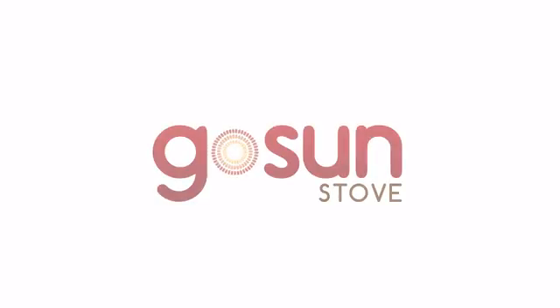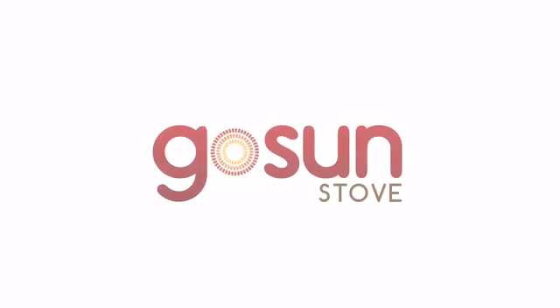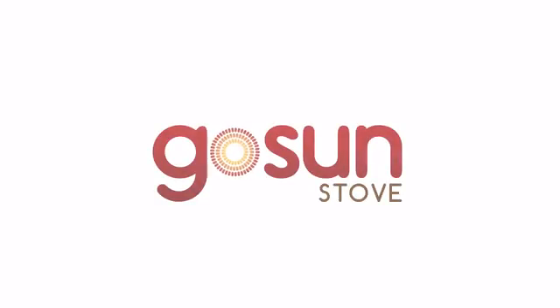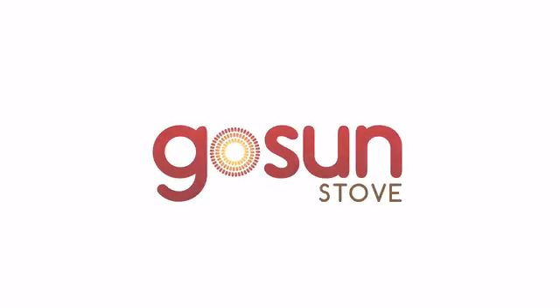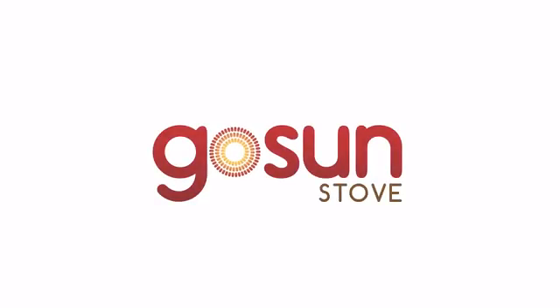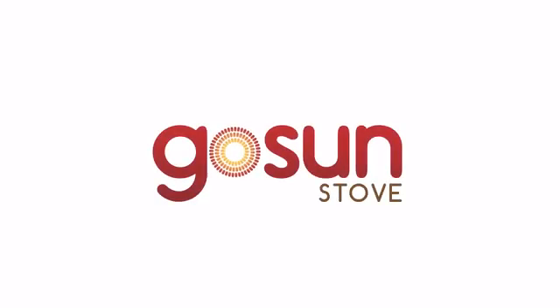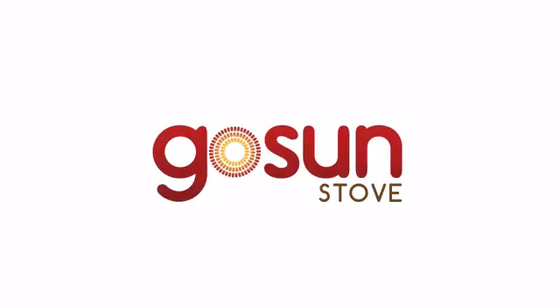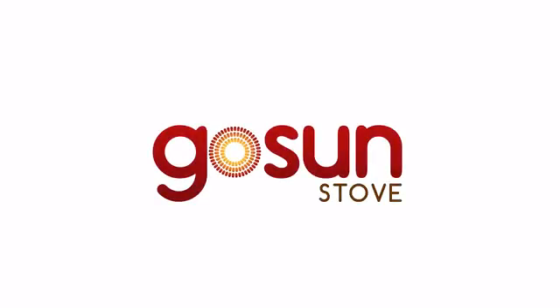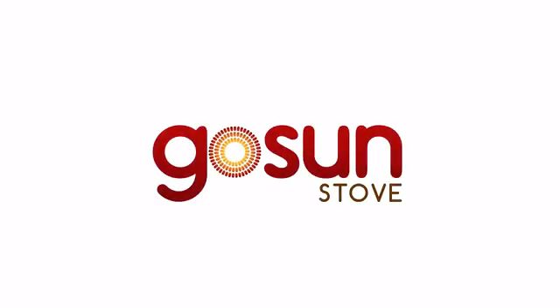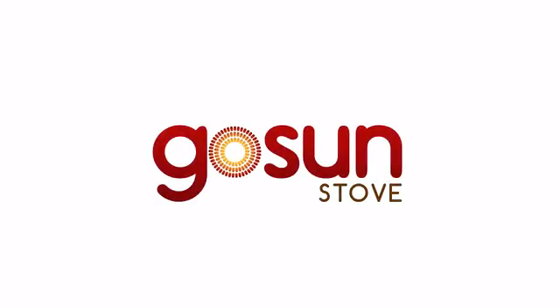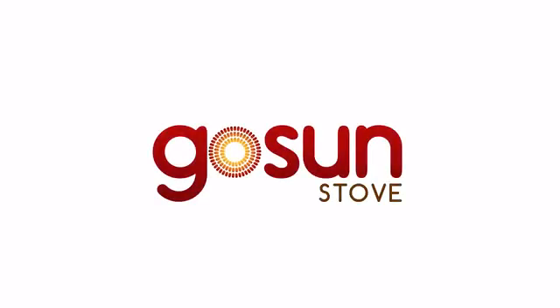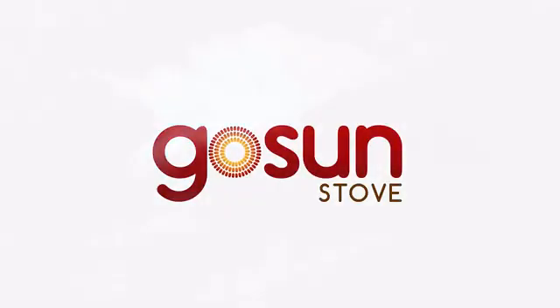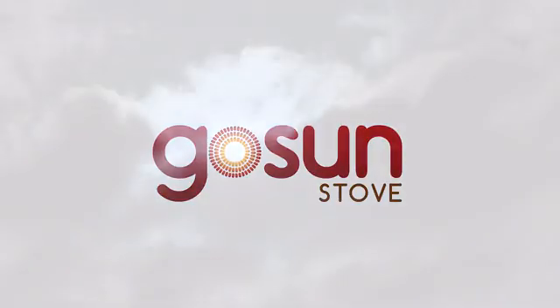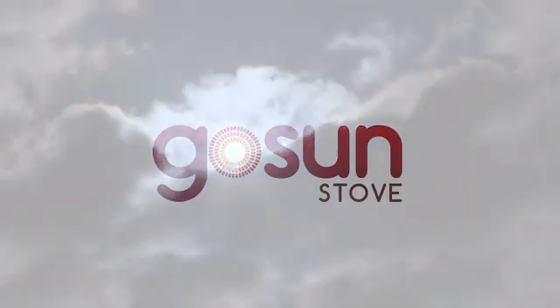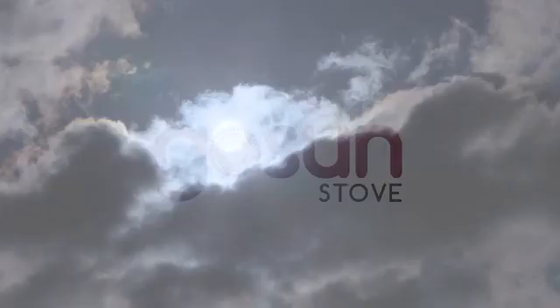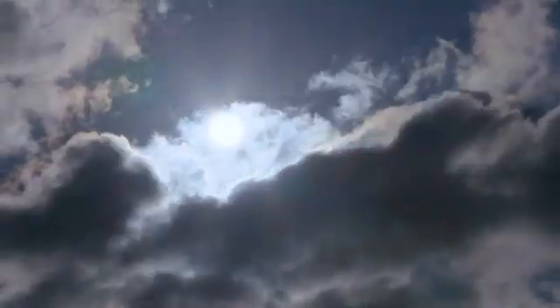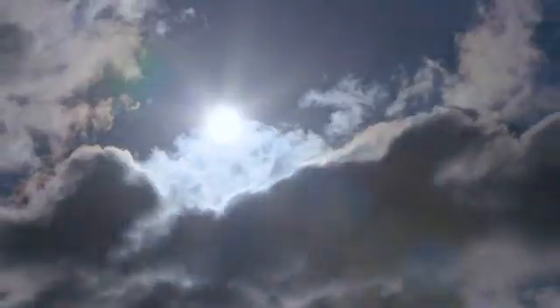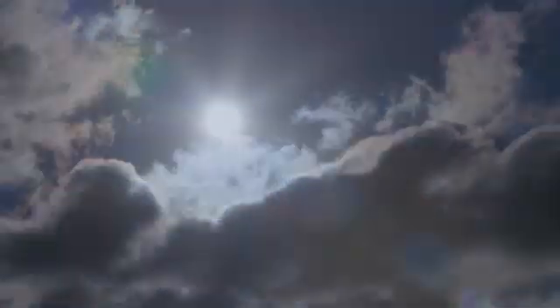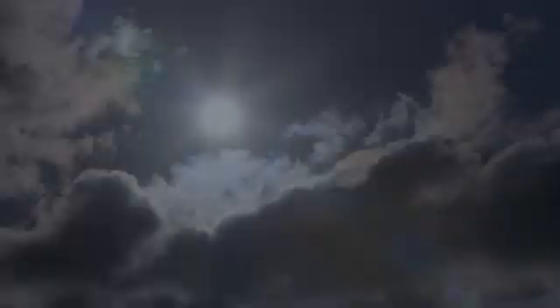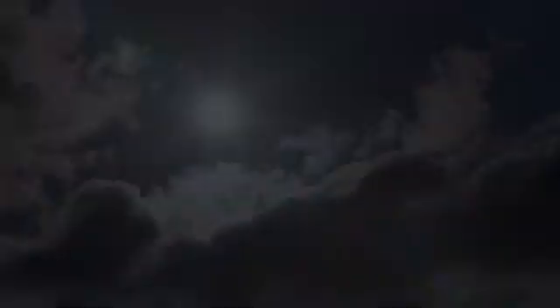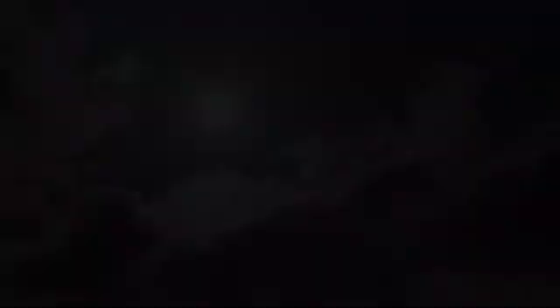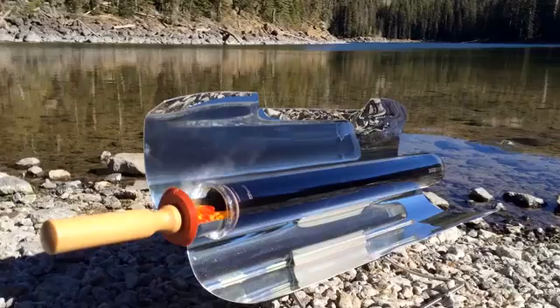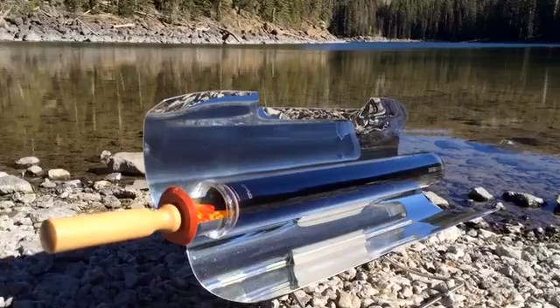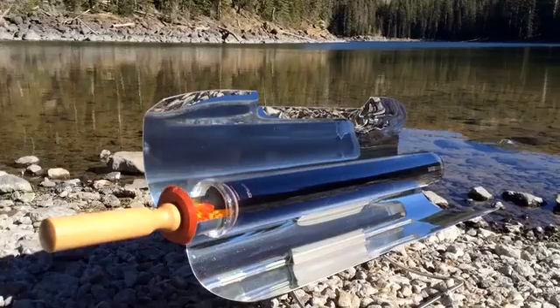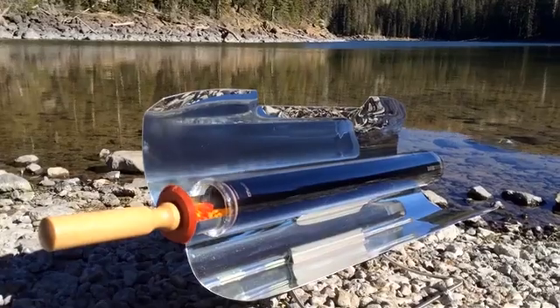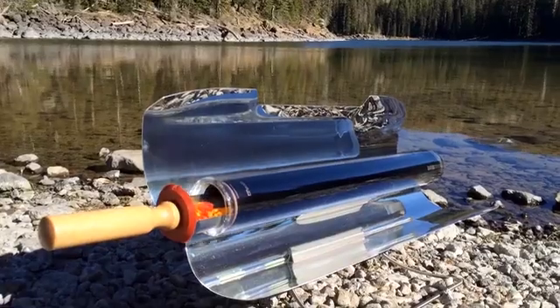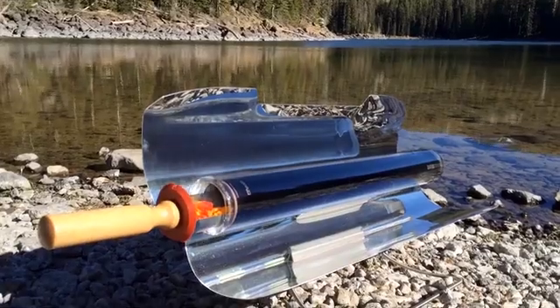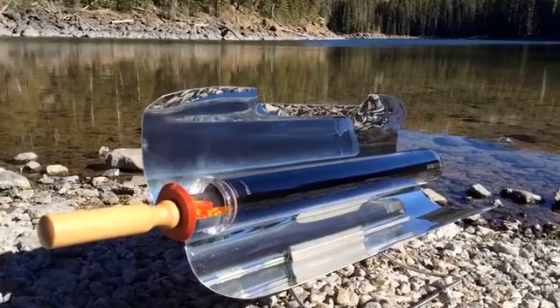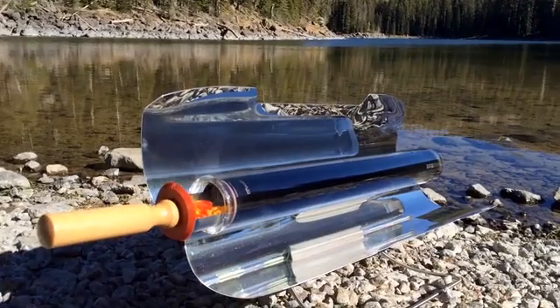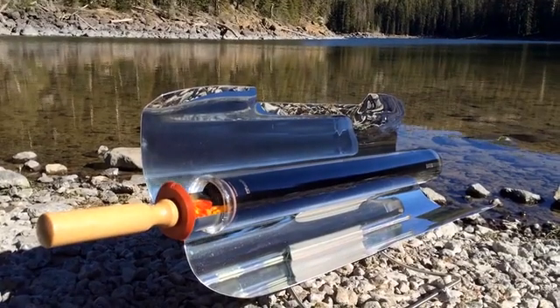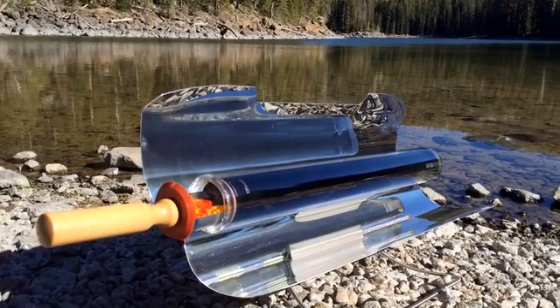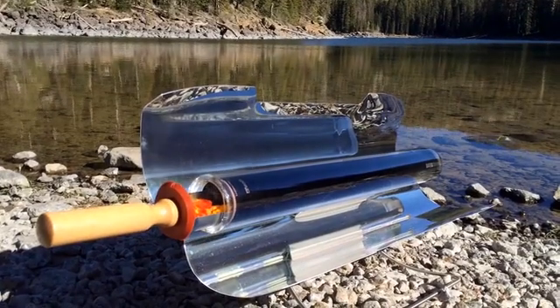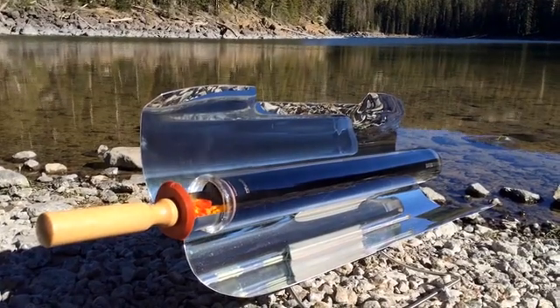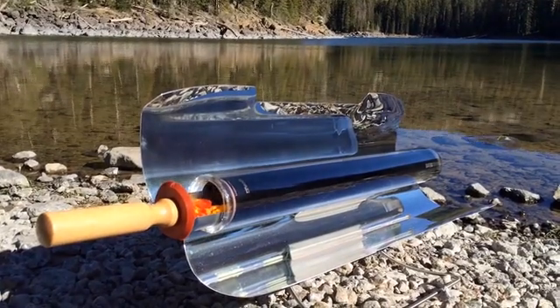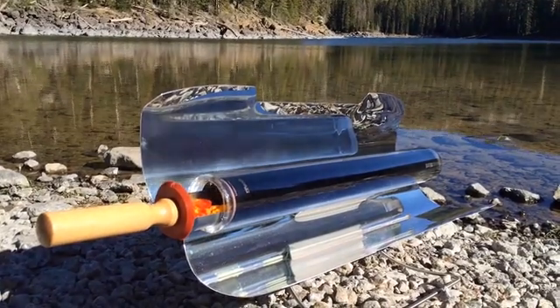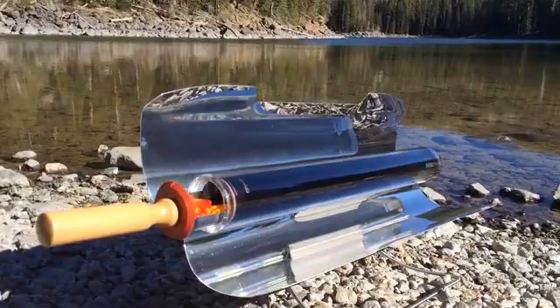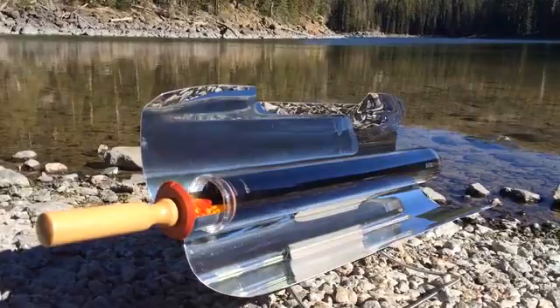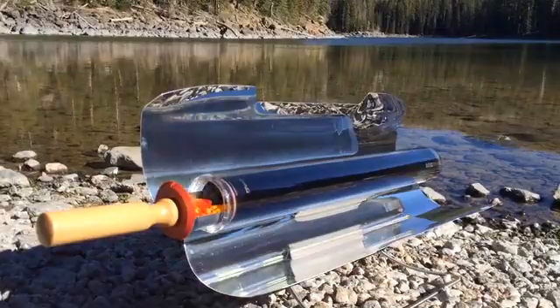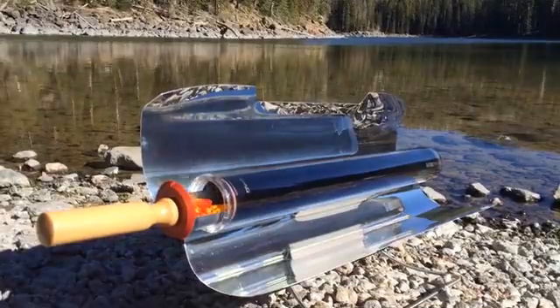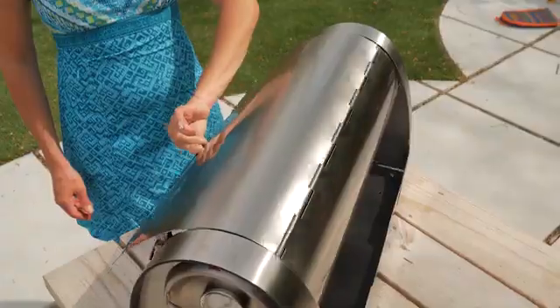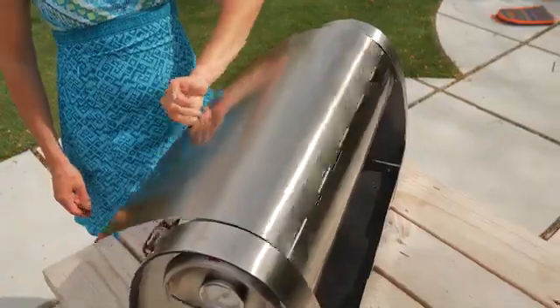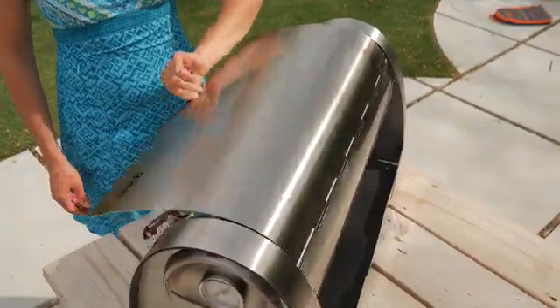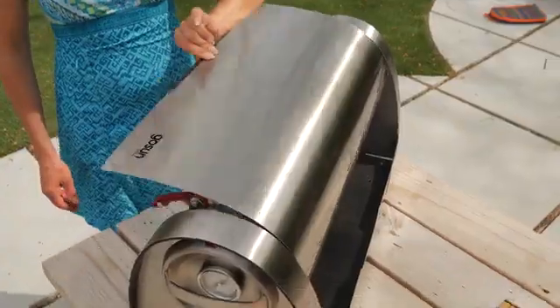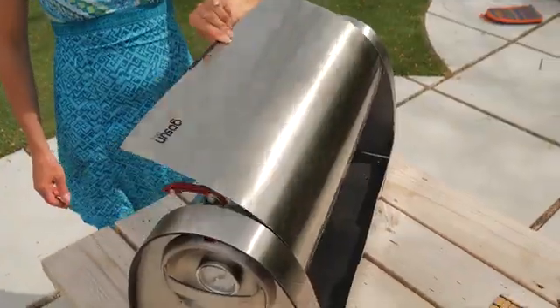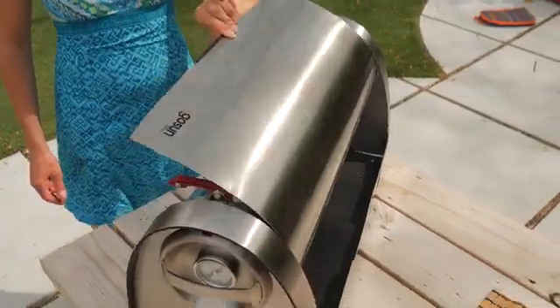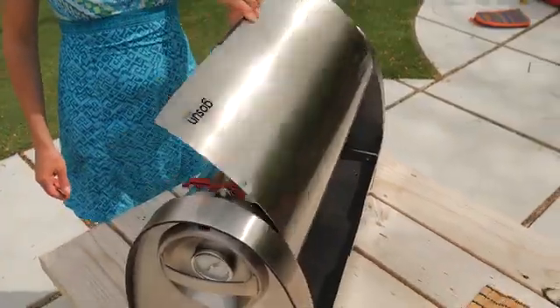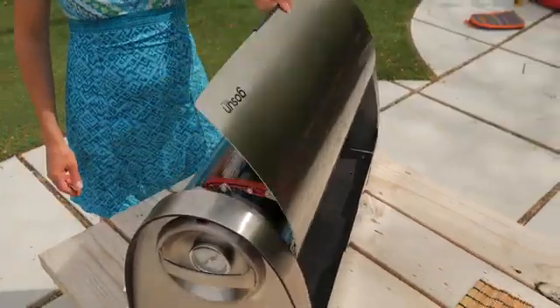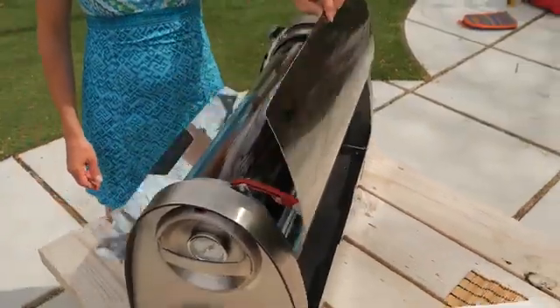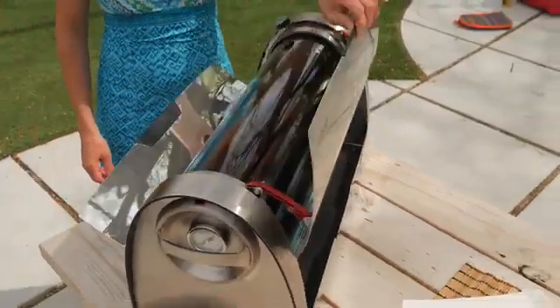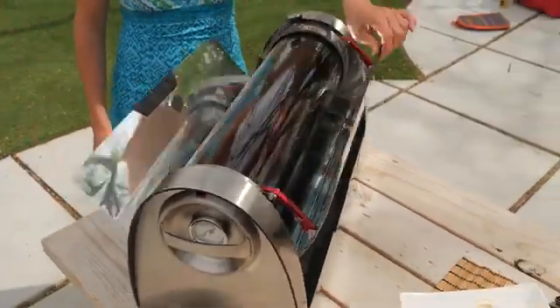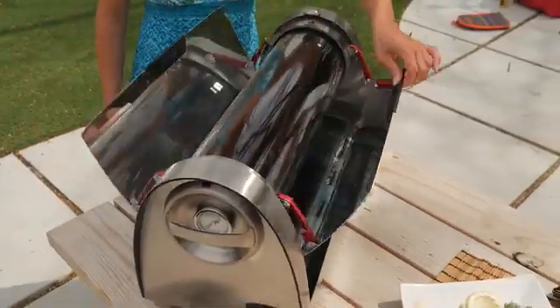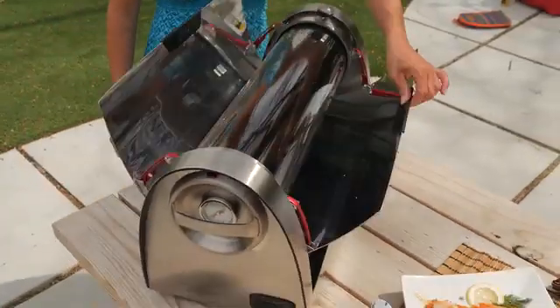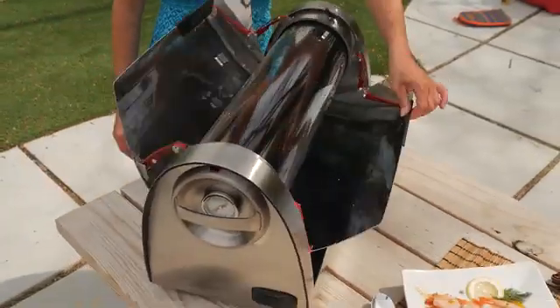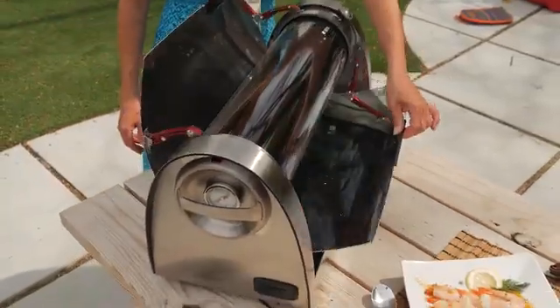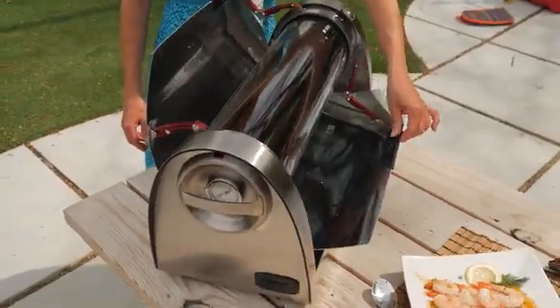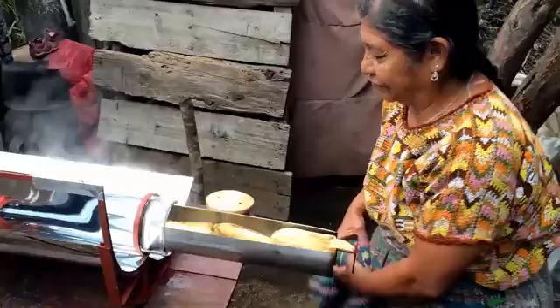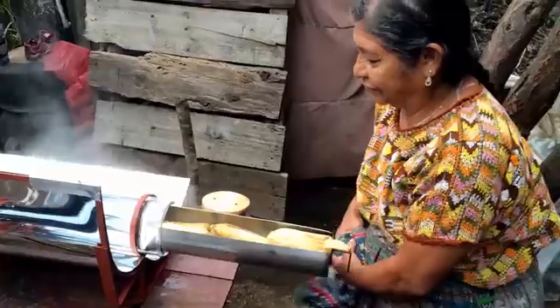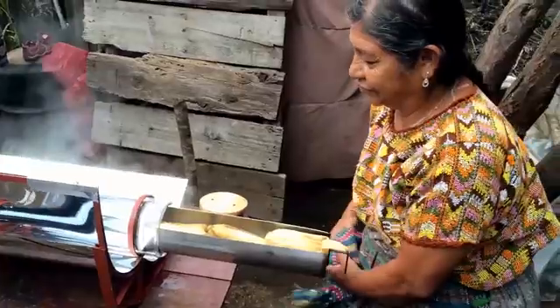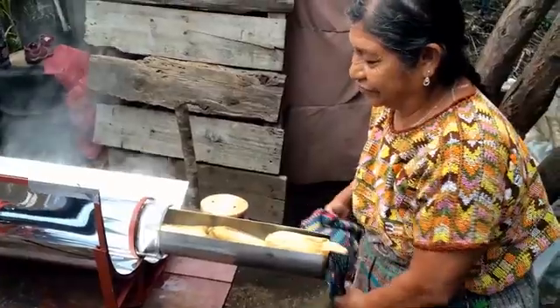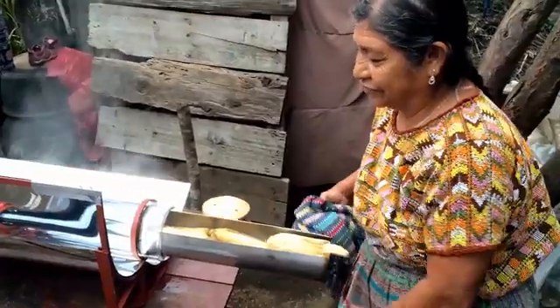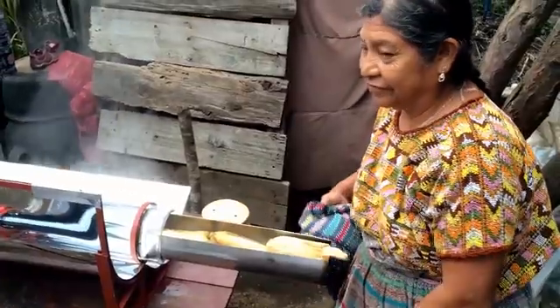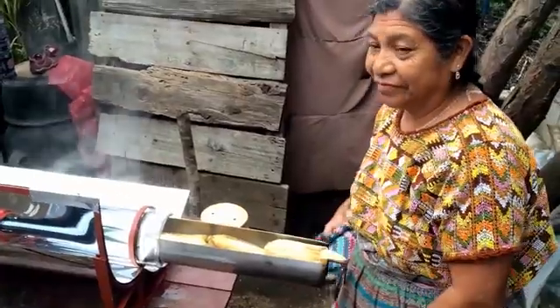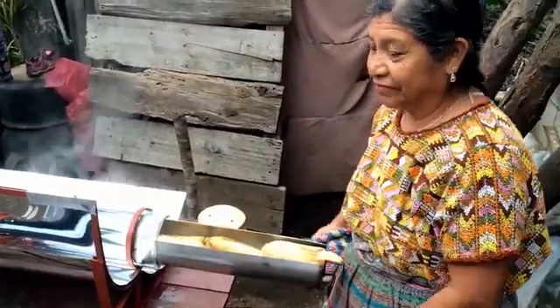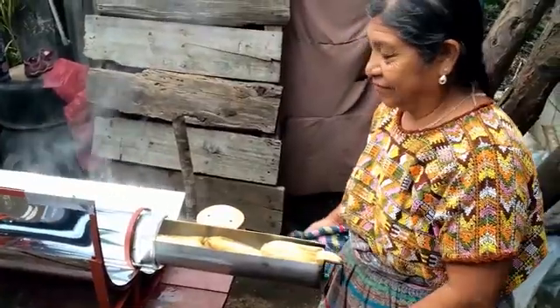Here at GoSun, we believe the sun is capable of powering our lives, so we create solar-powered devices to fuel the world.